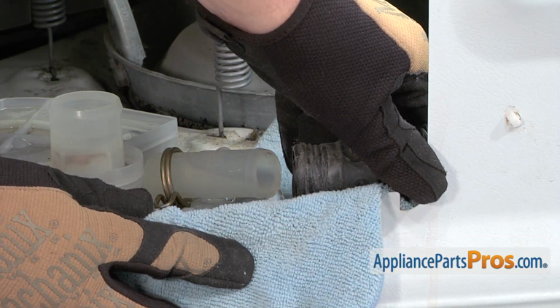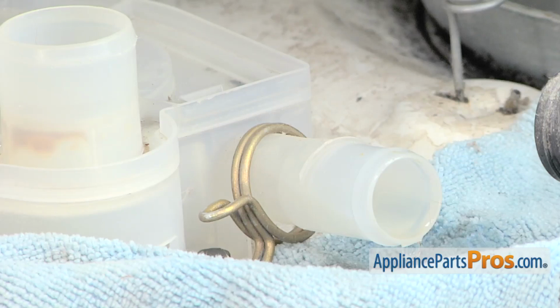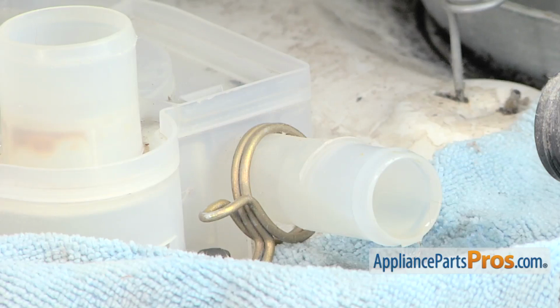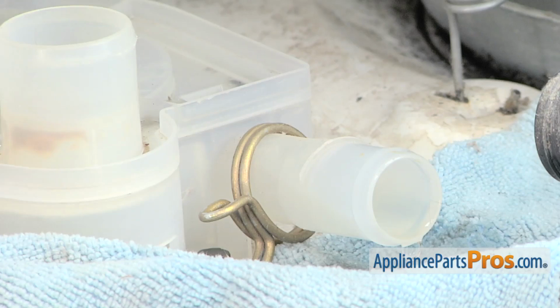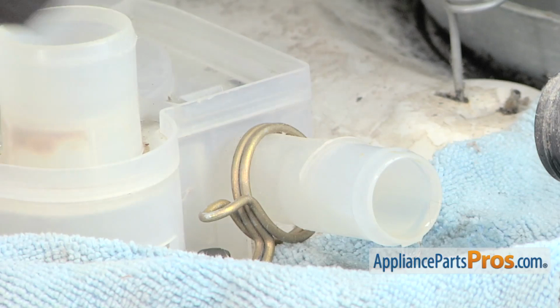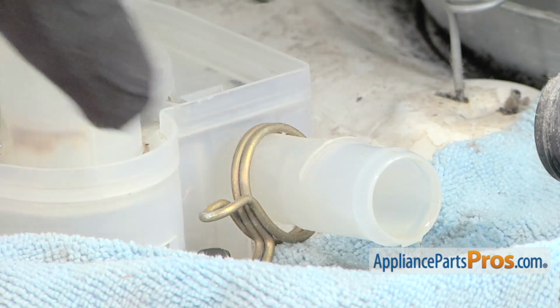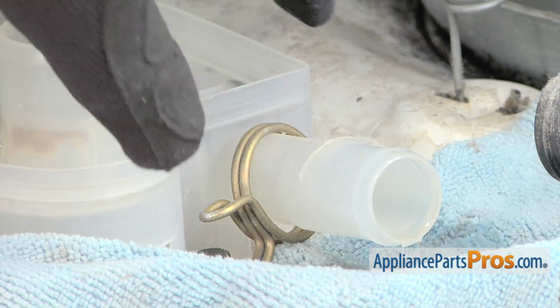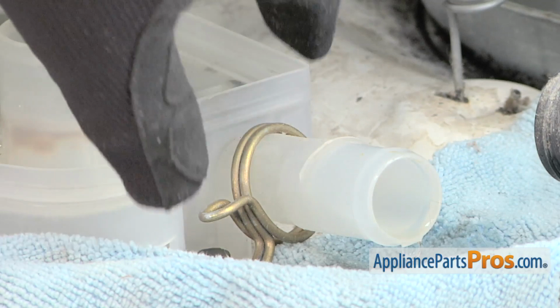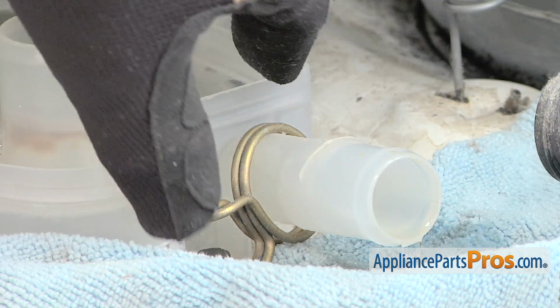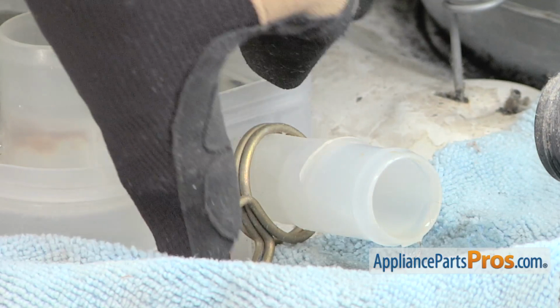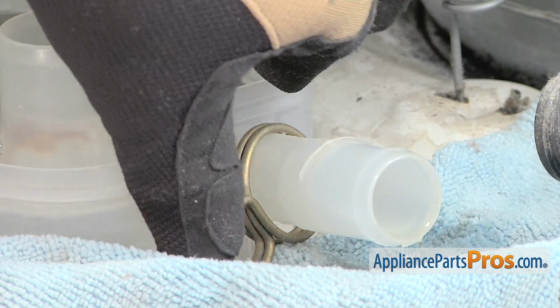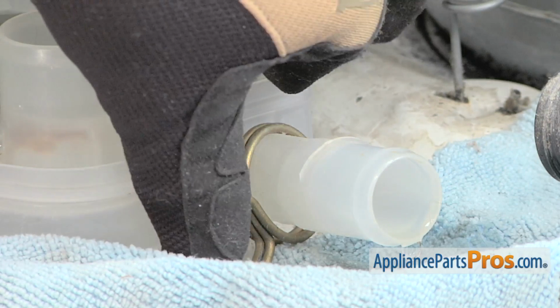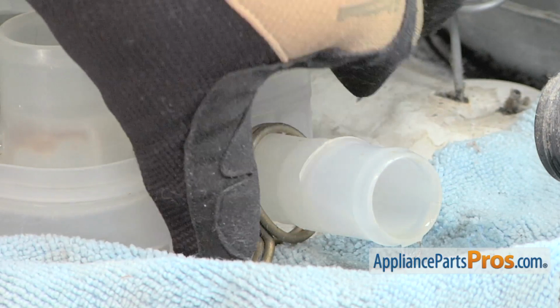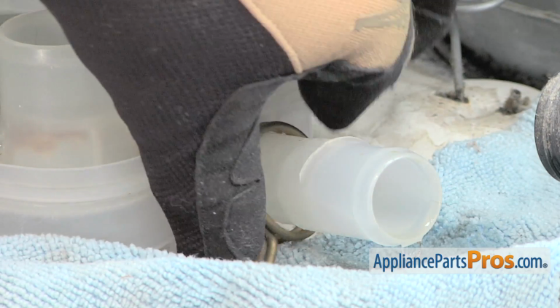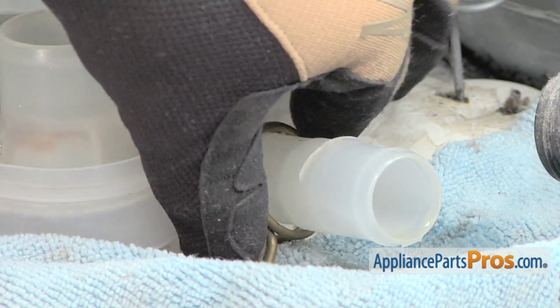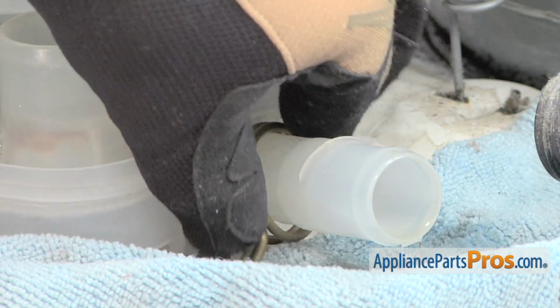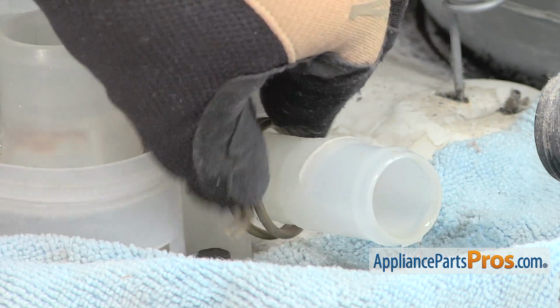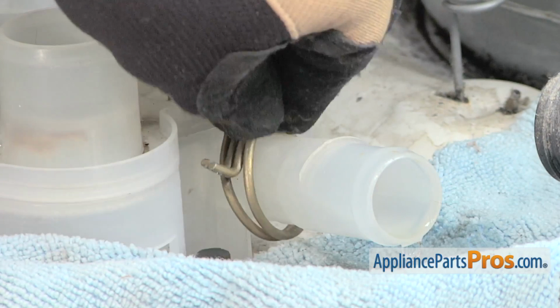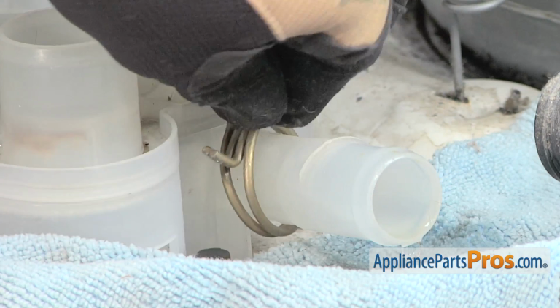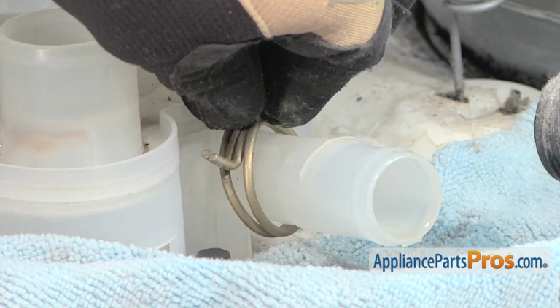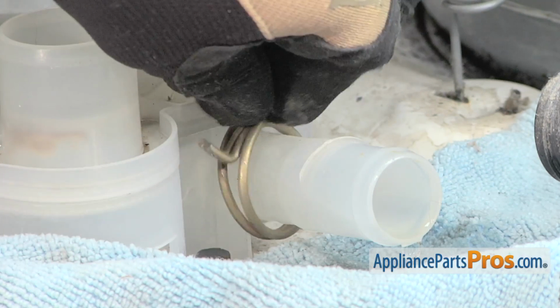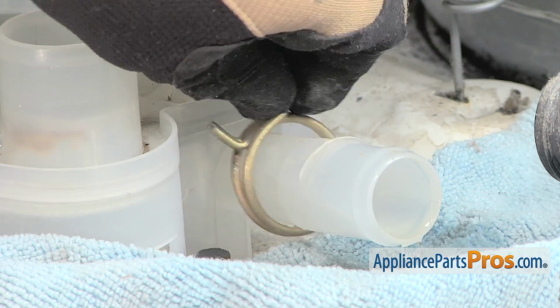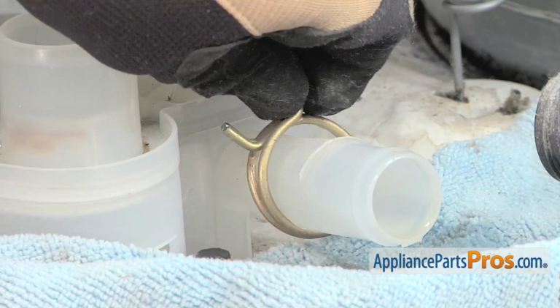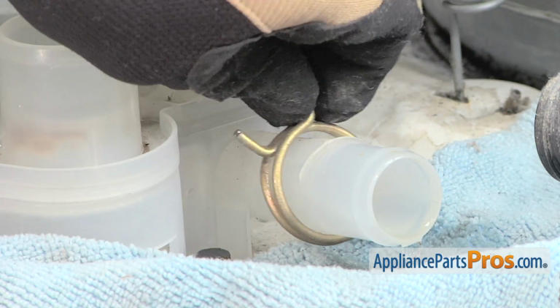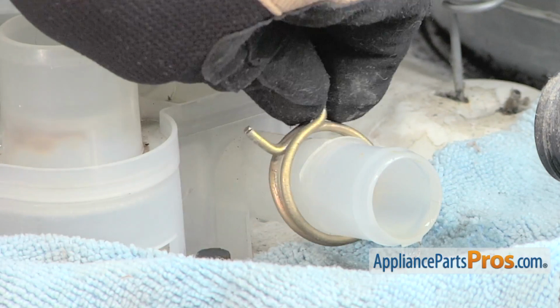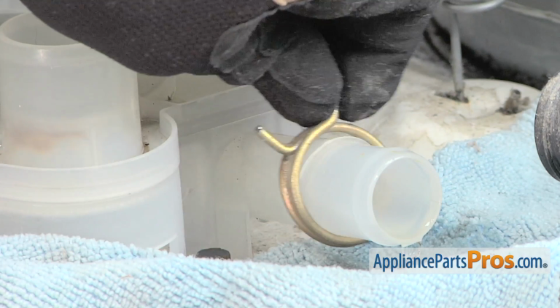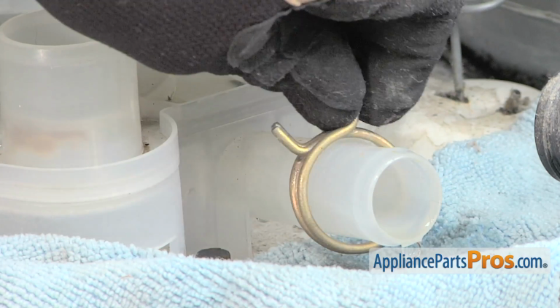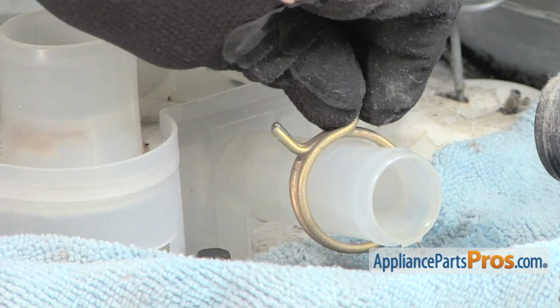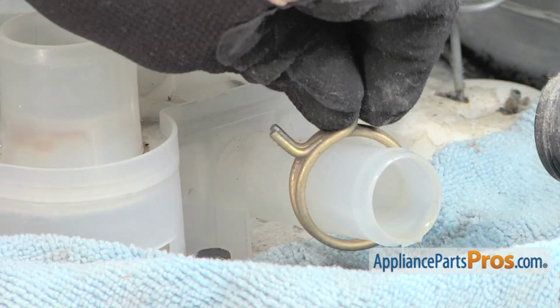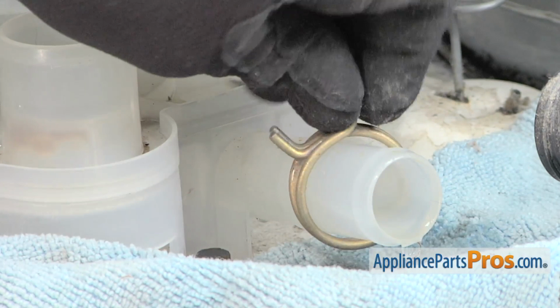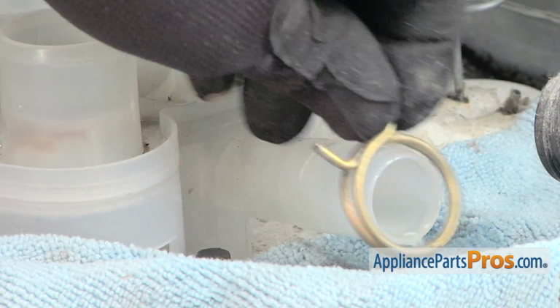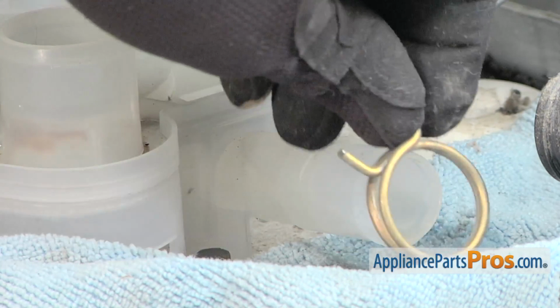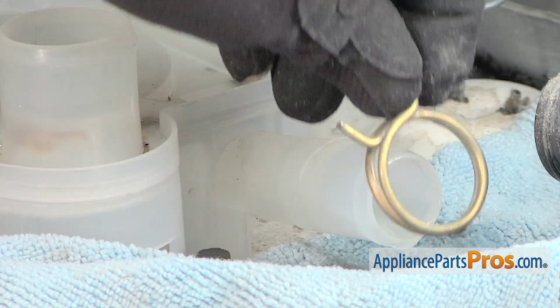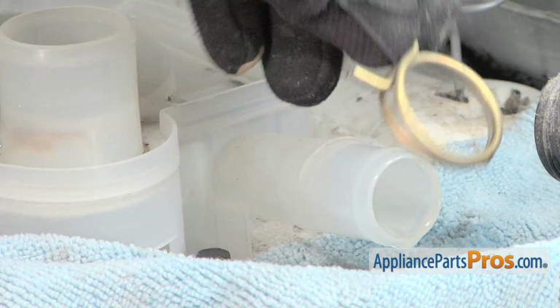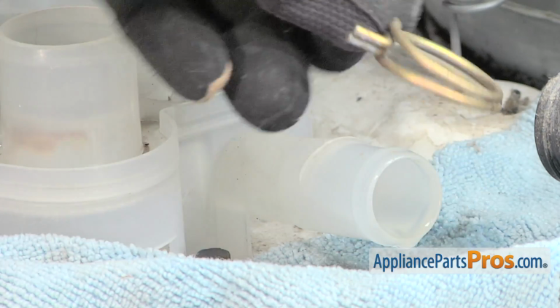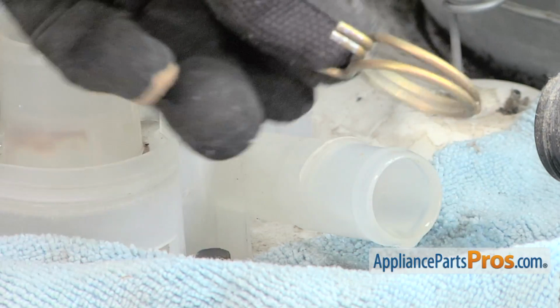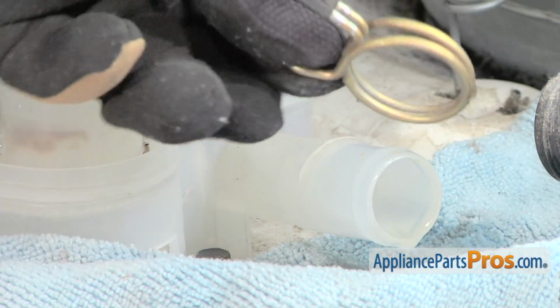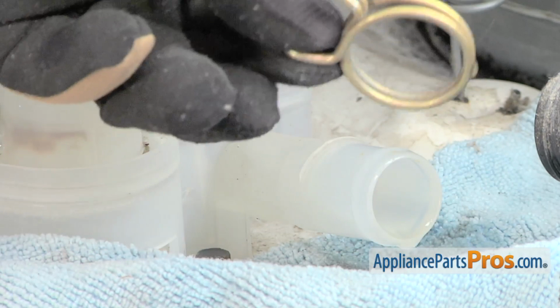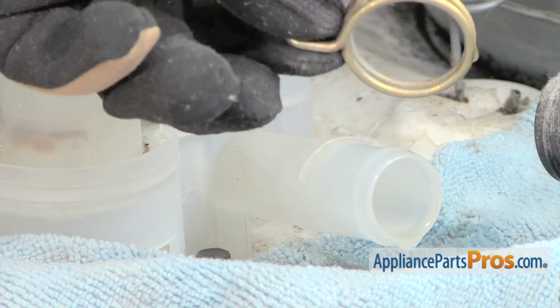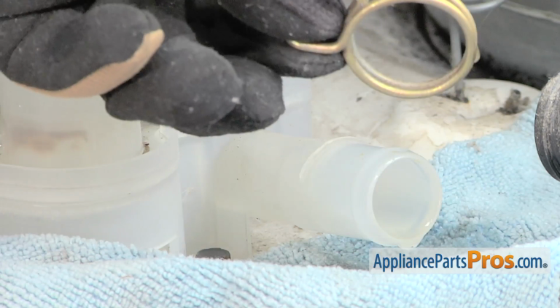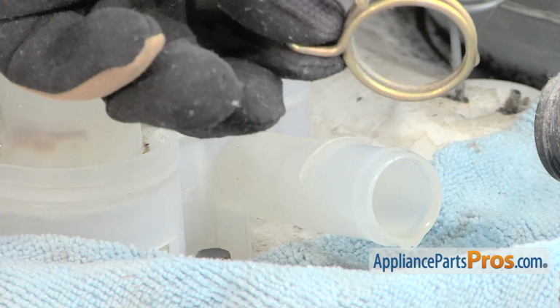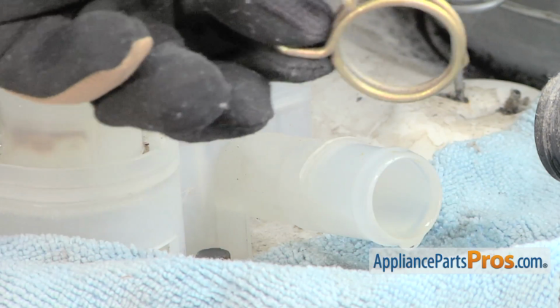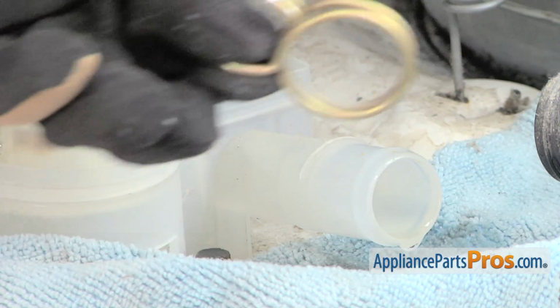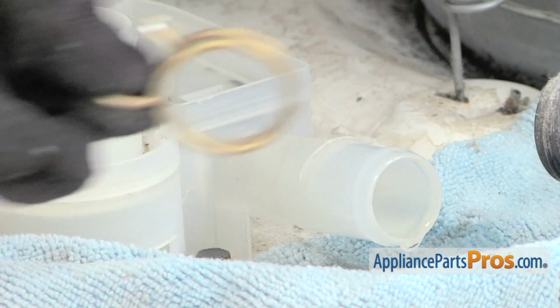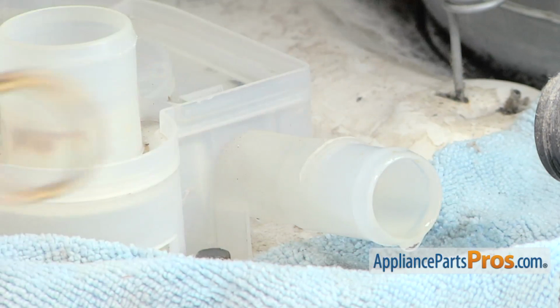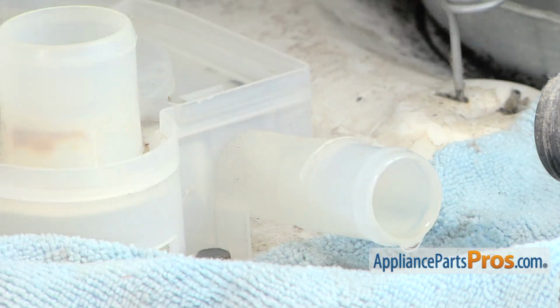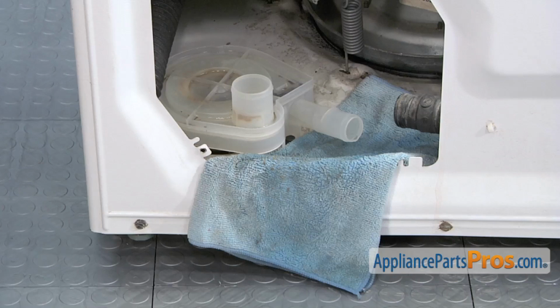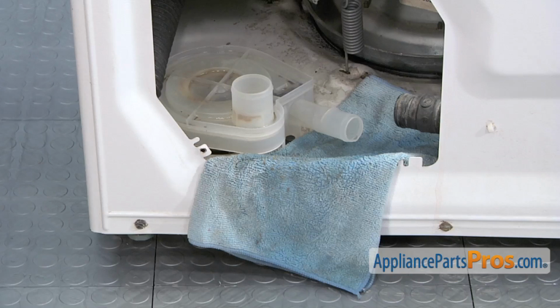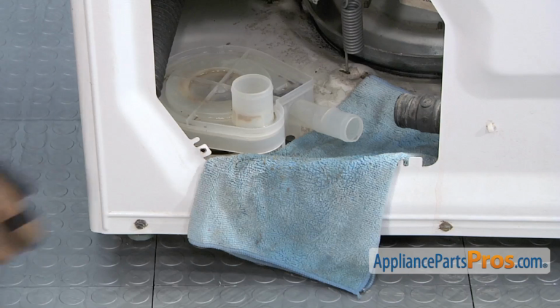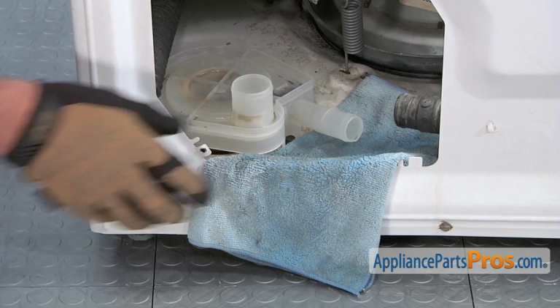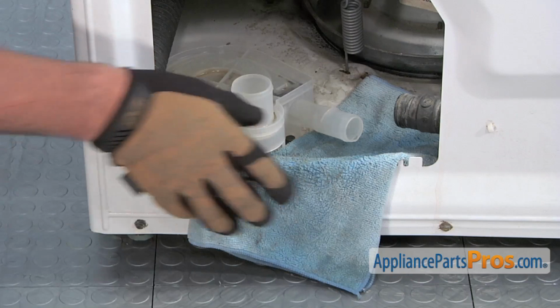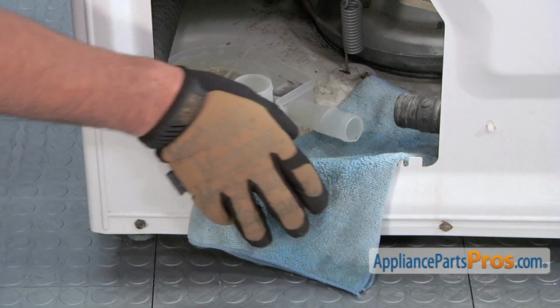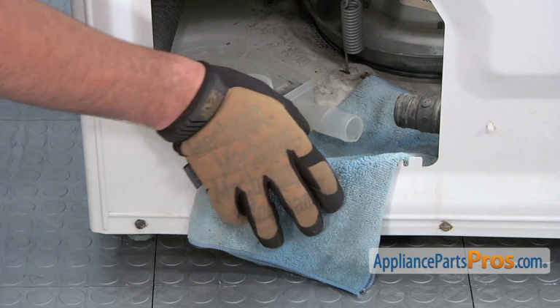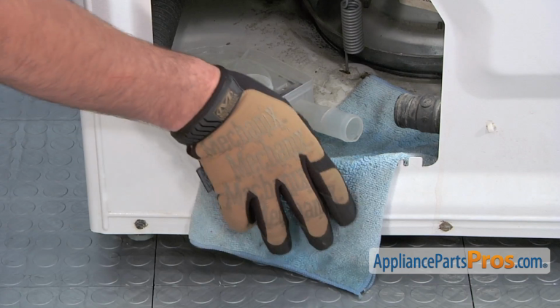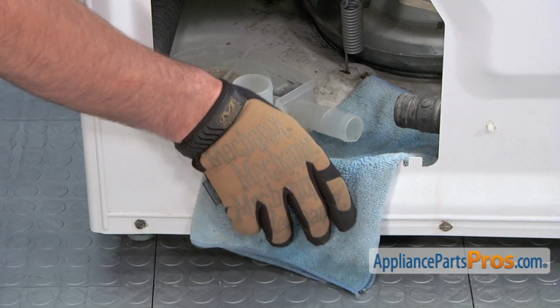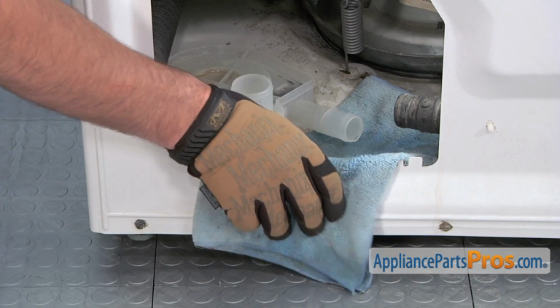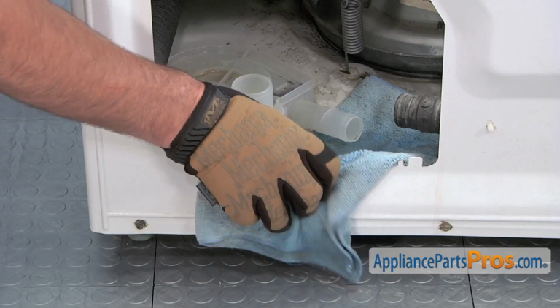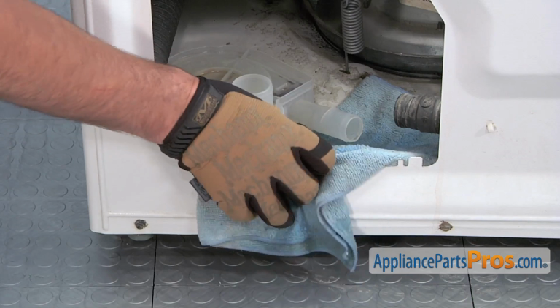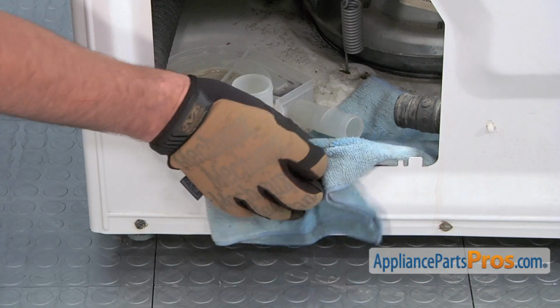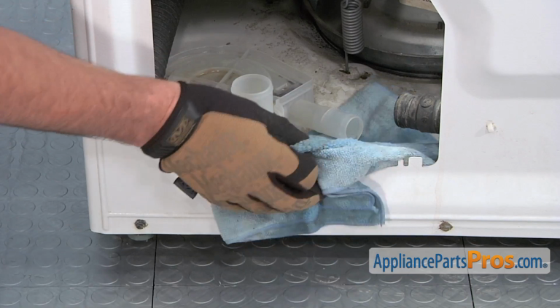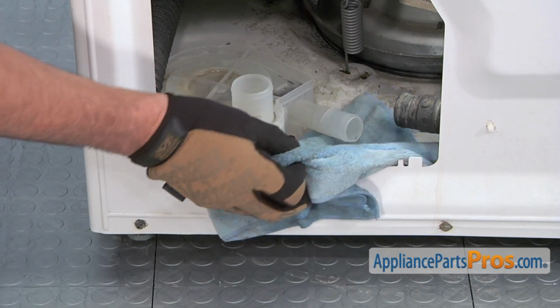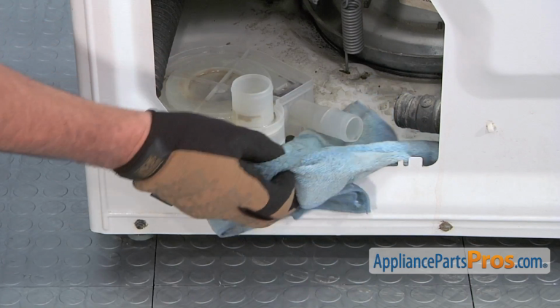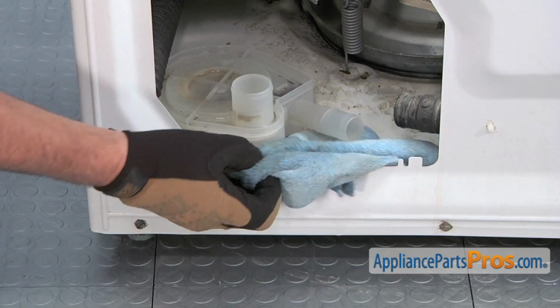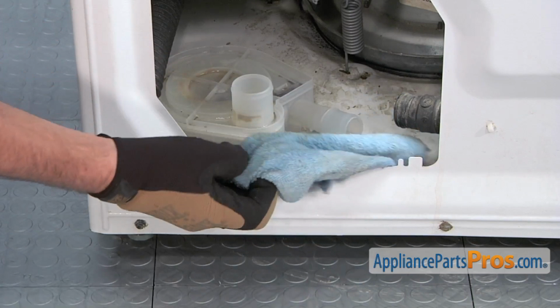Remove the hose clamp from the water pump, then remove the wet towel.